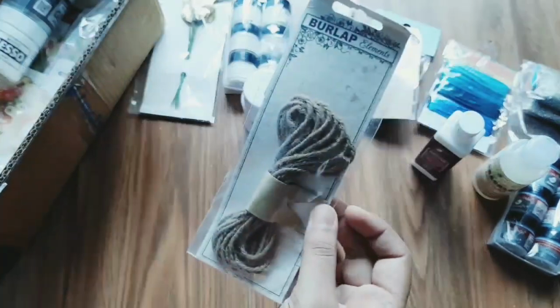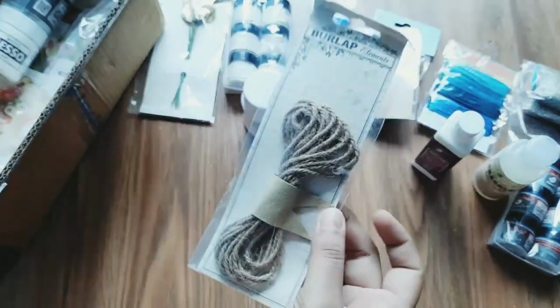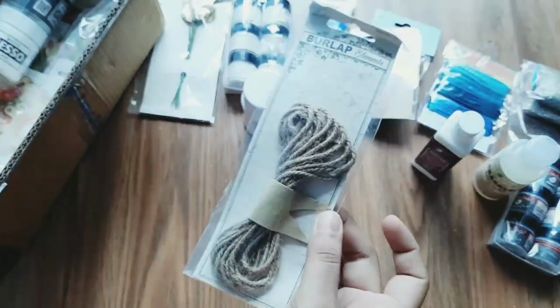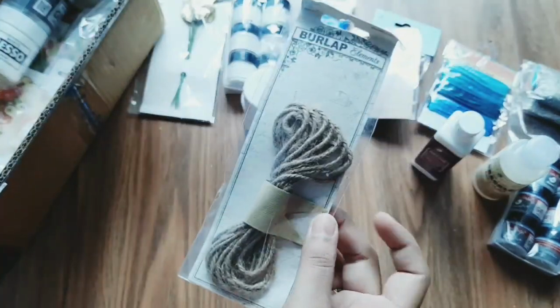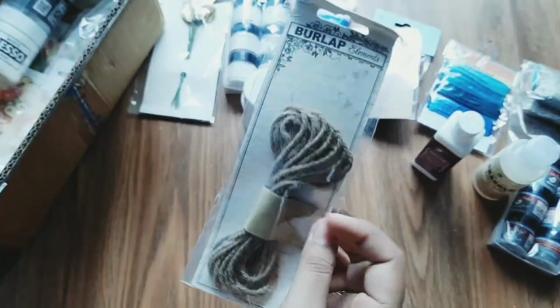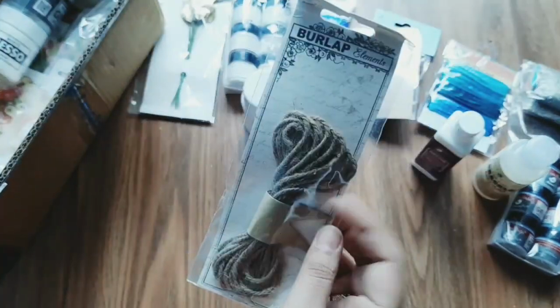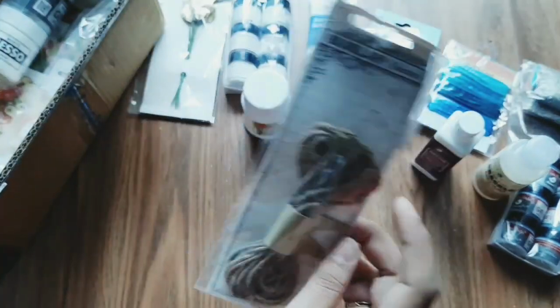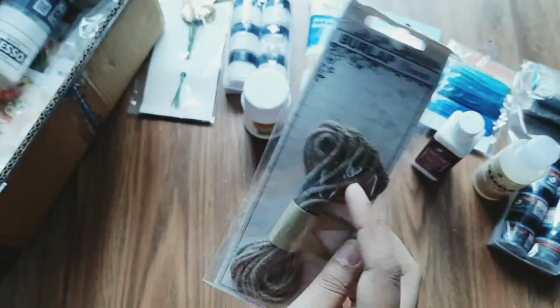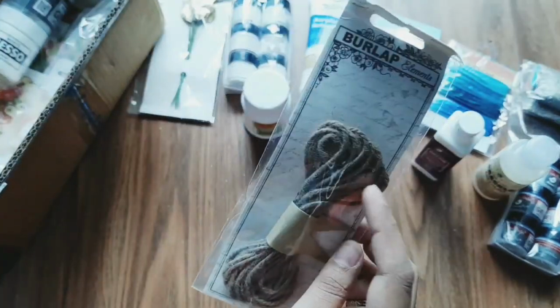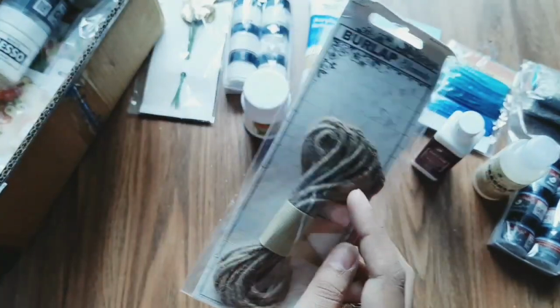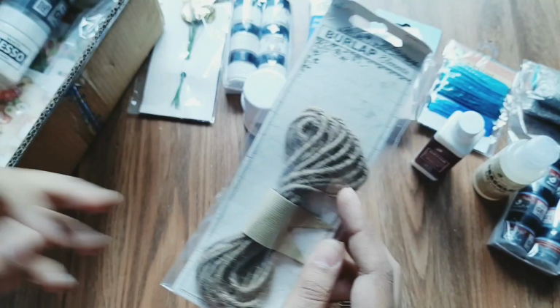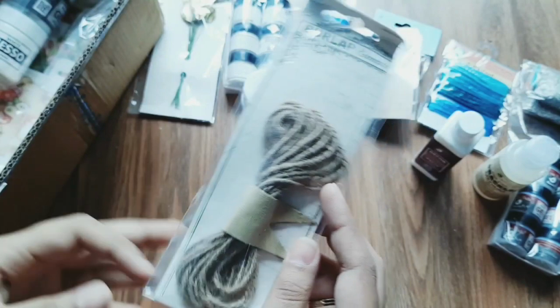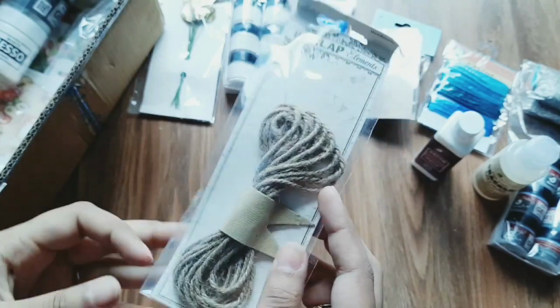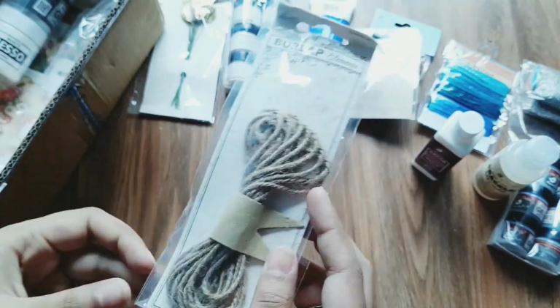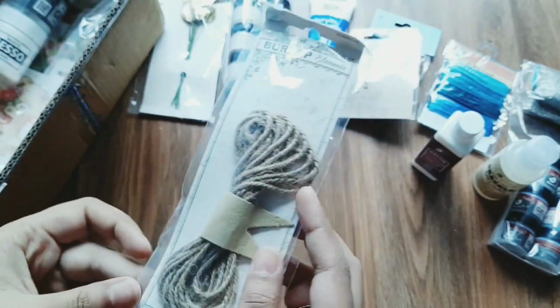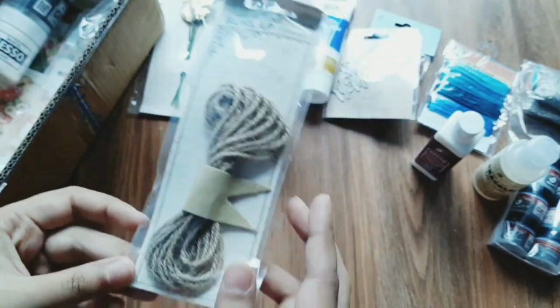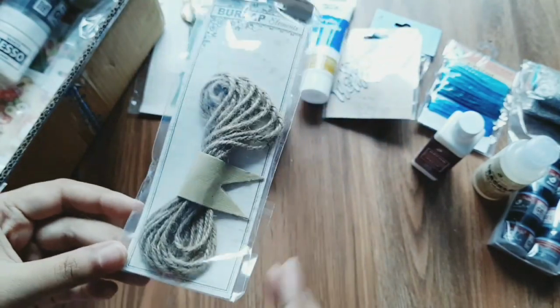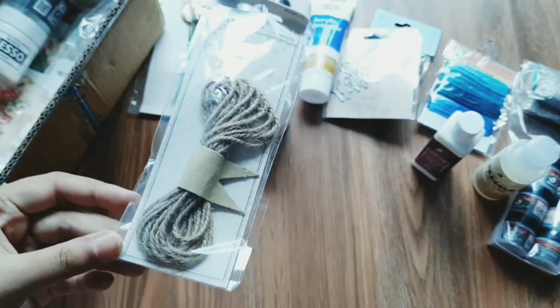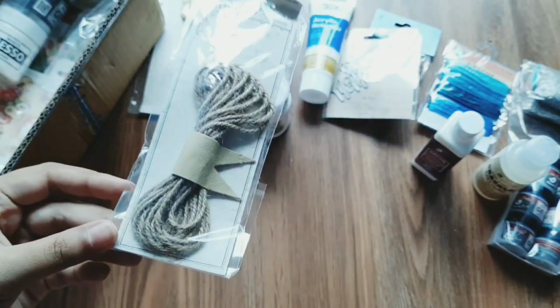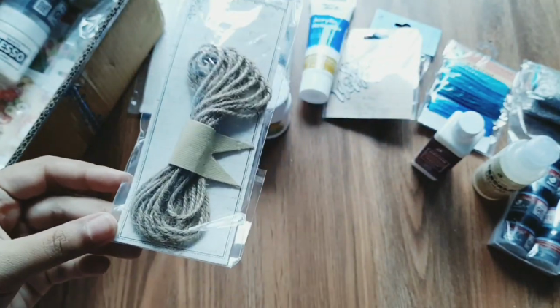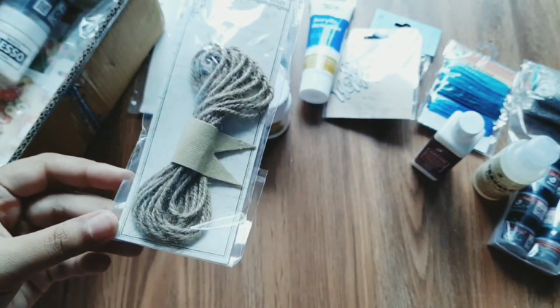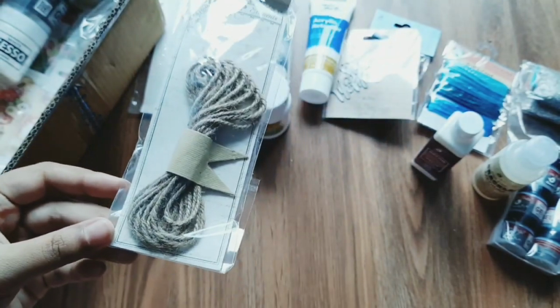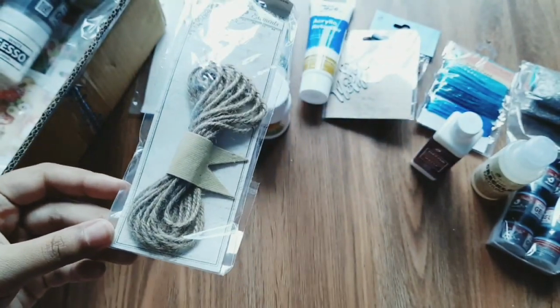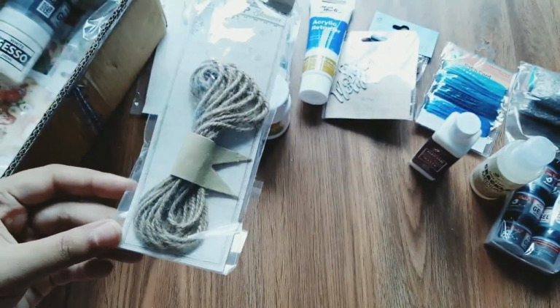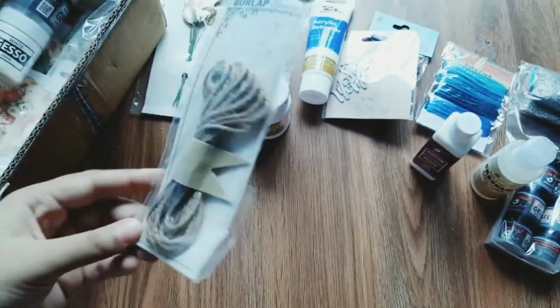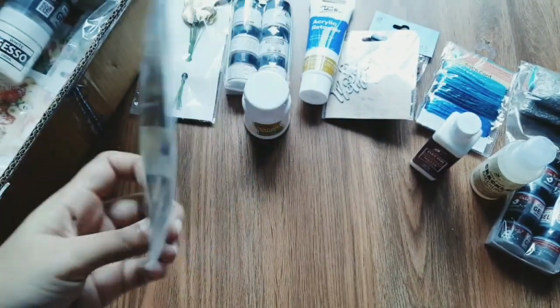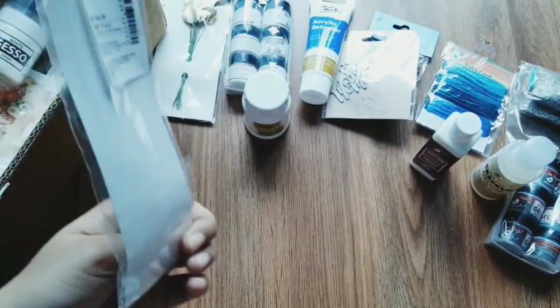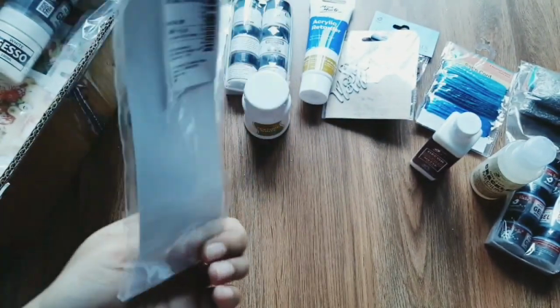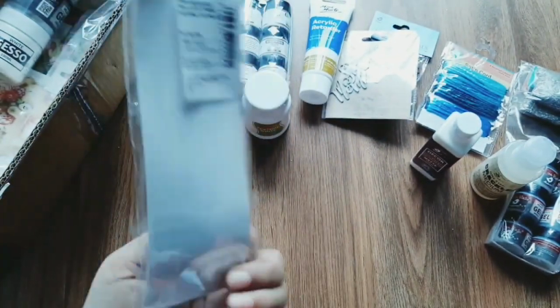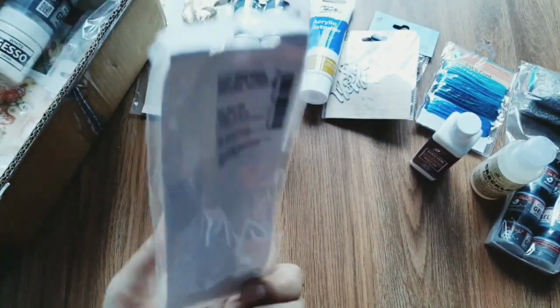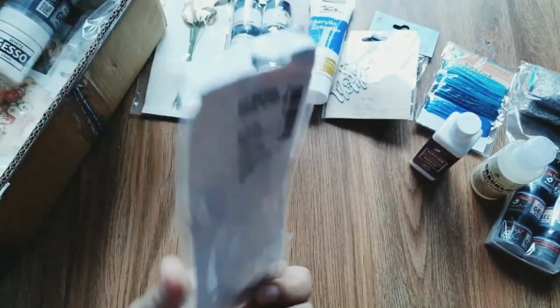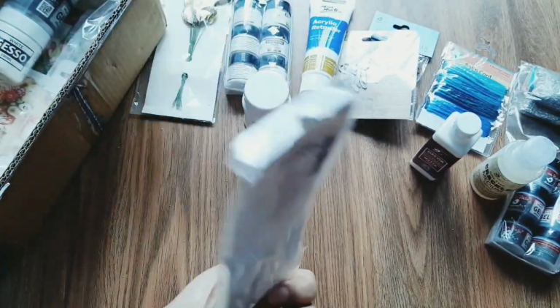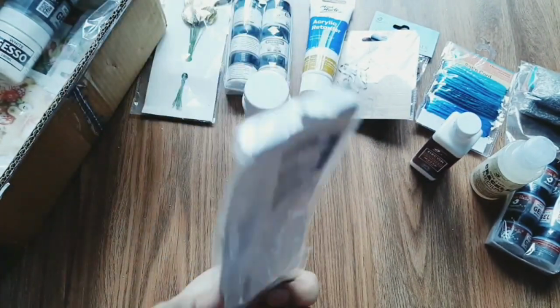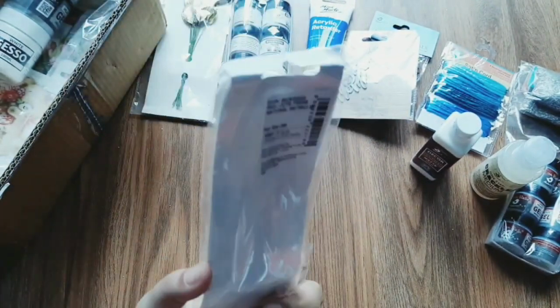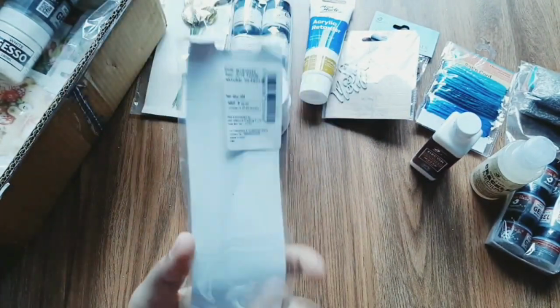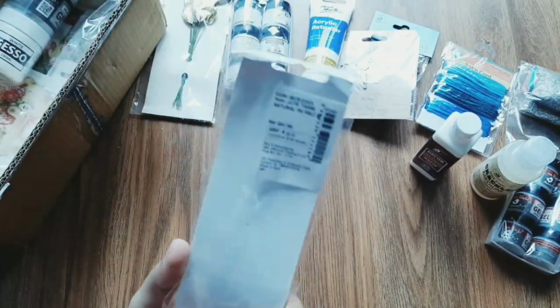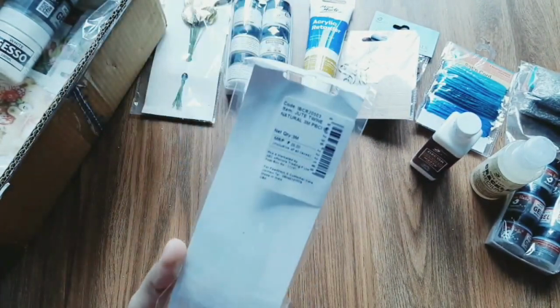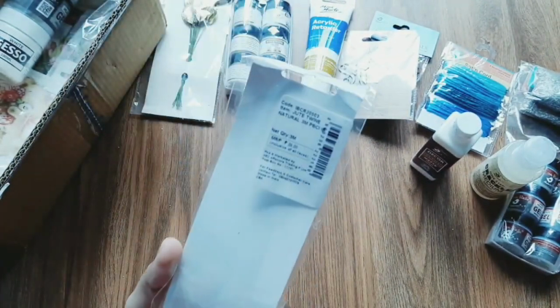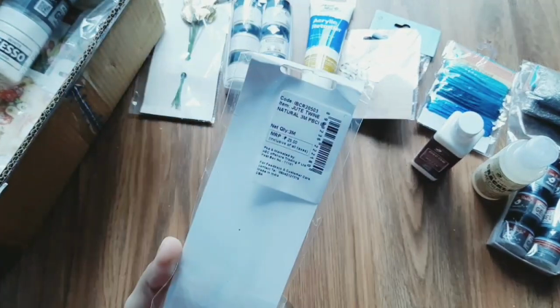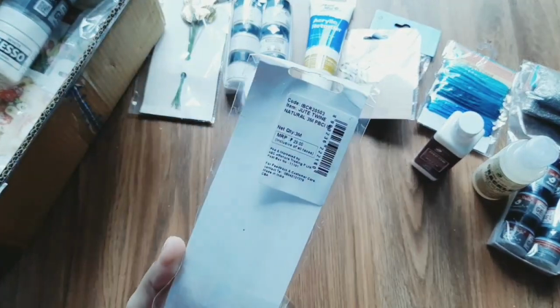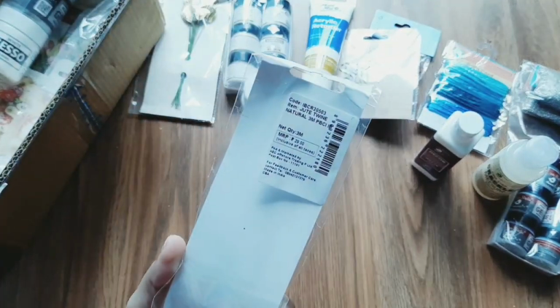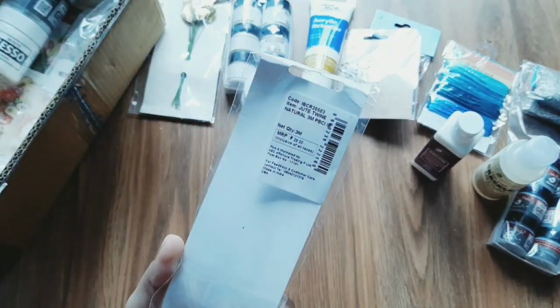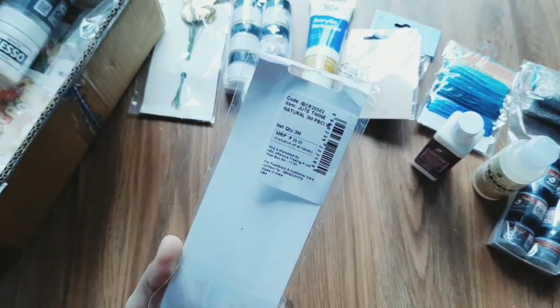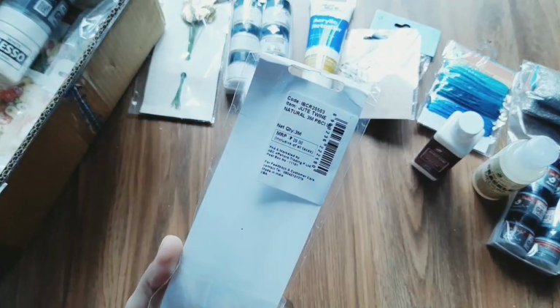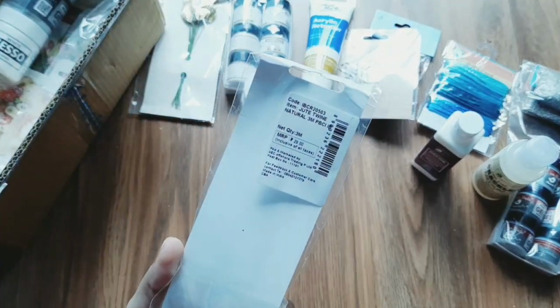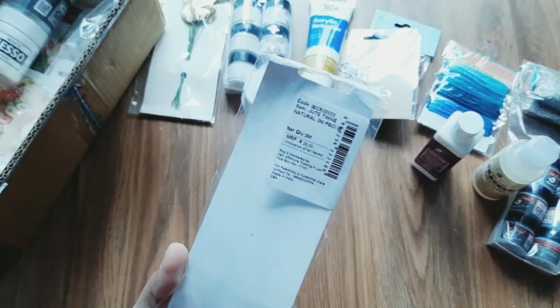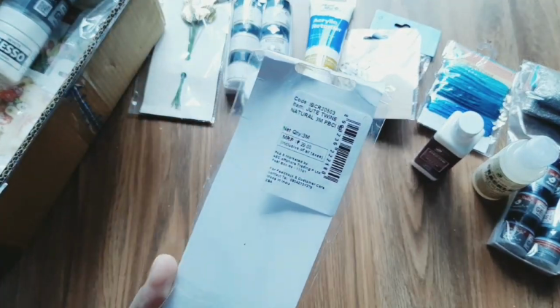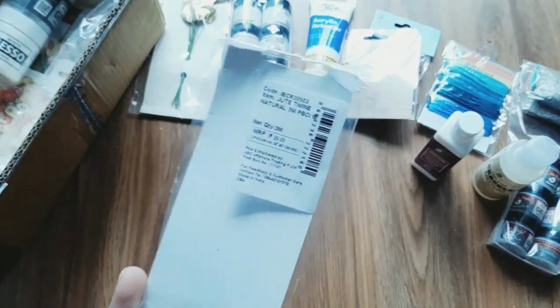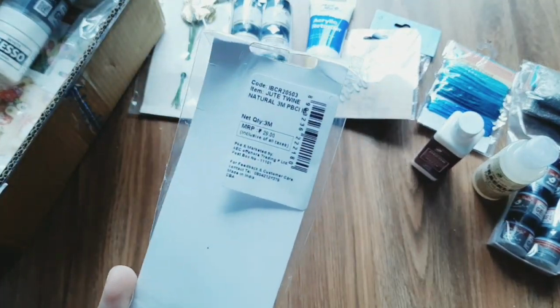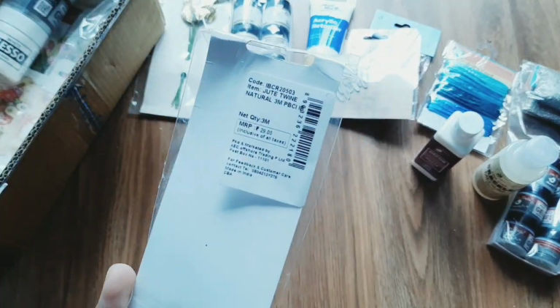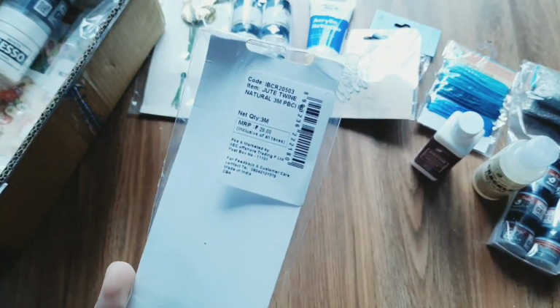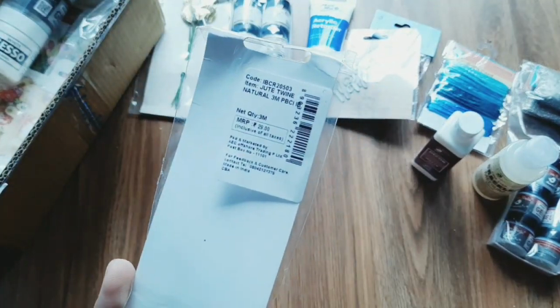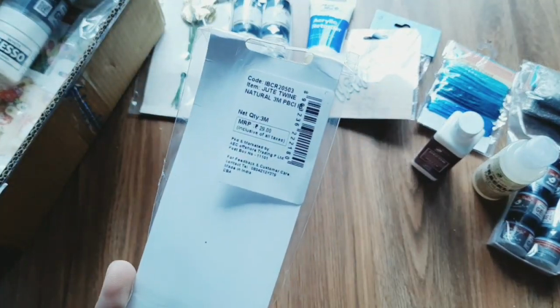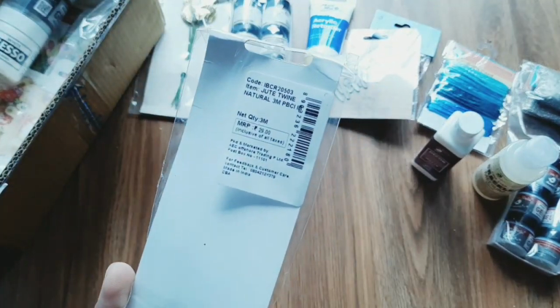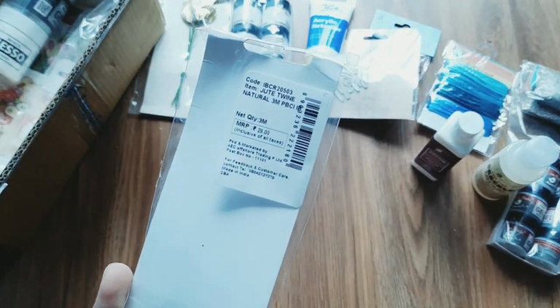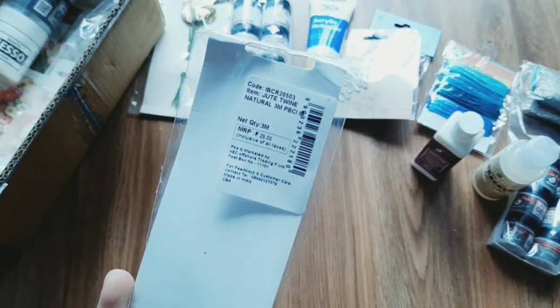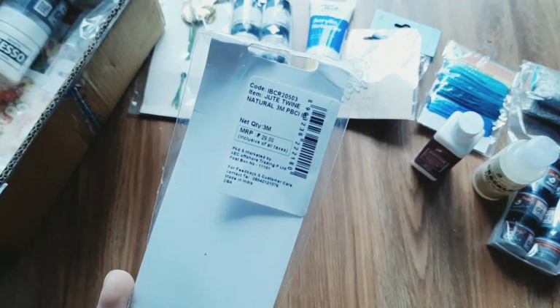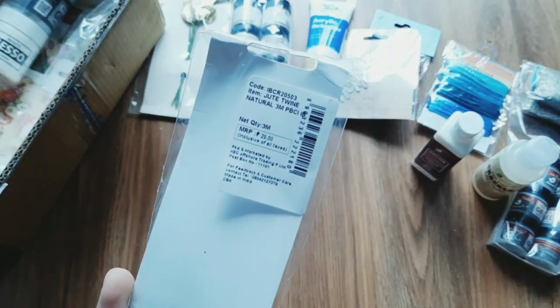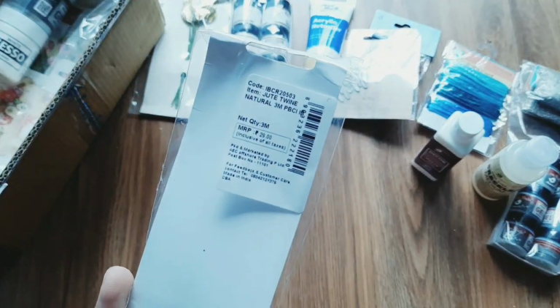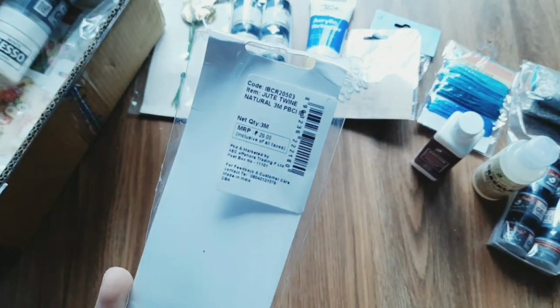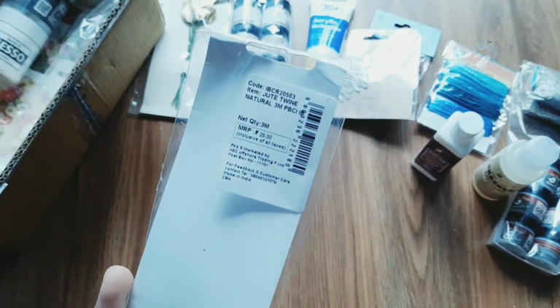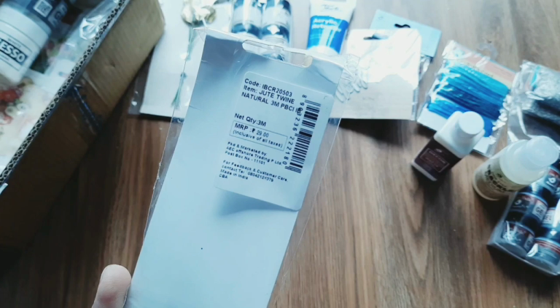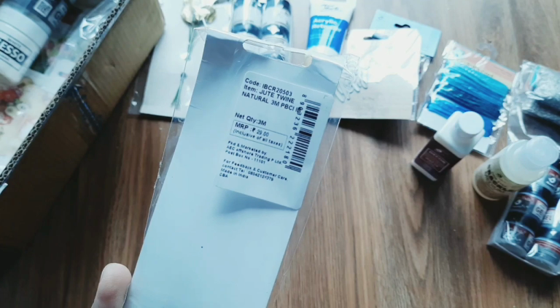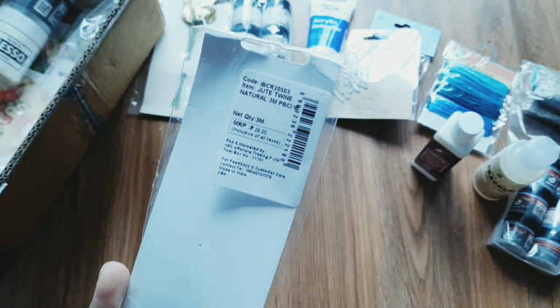This is a jute vine — a 3m jute vine. The price is Rs. 29 and the offer is Rs. 20.